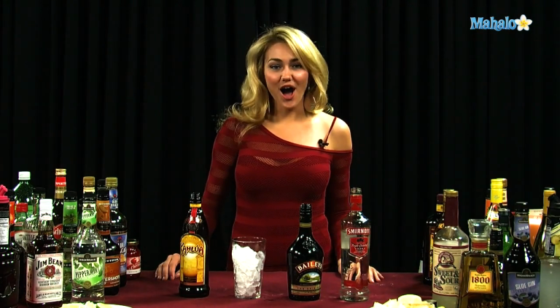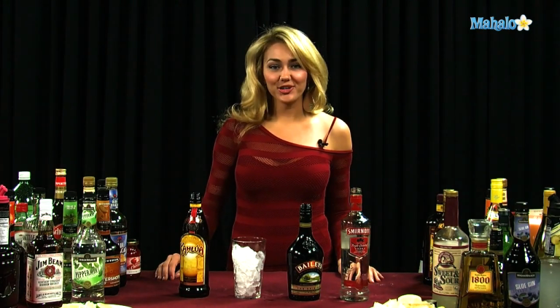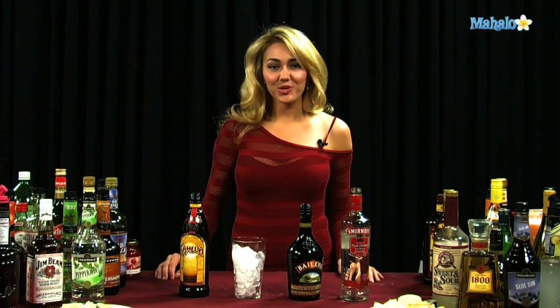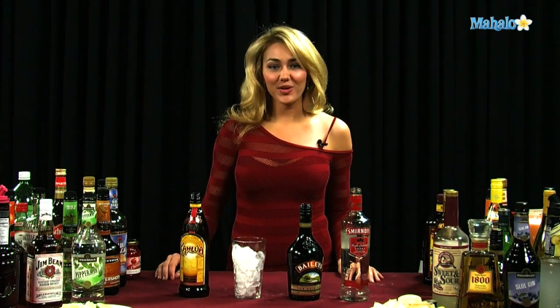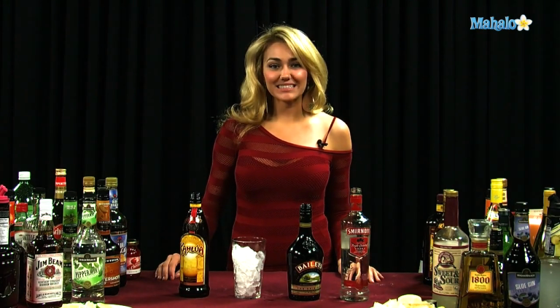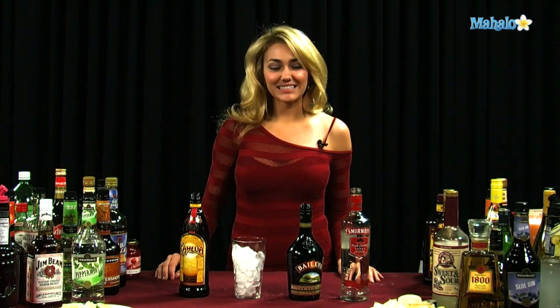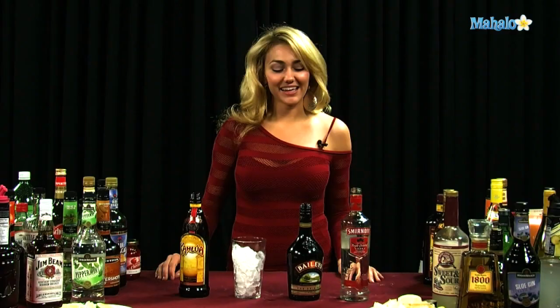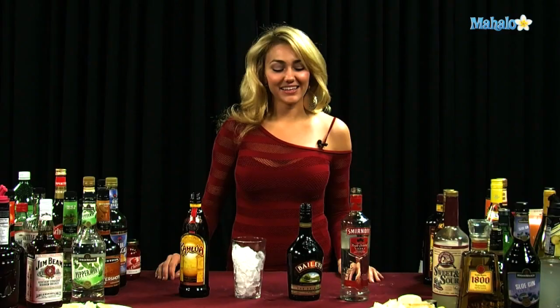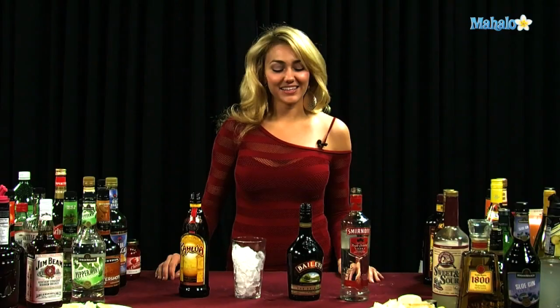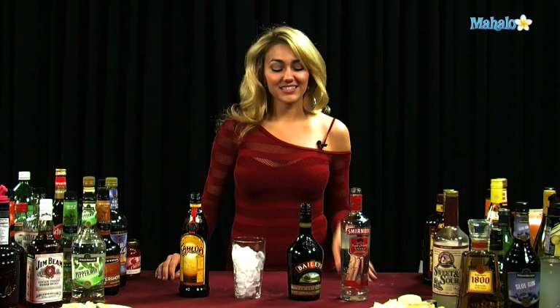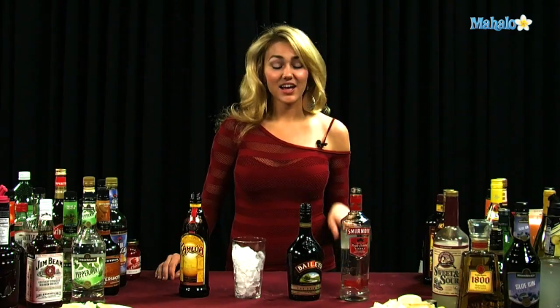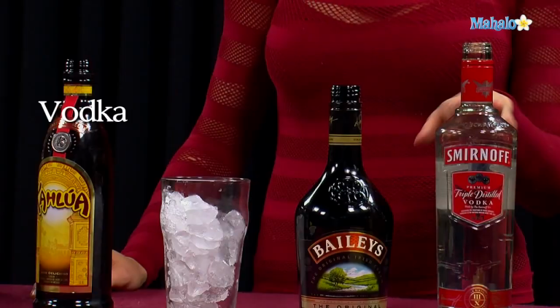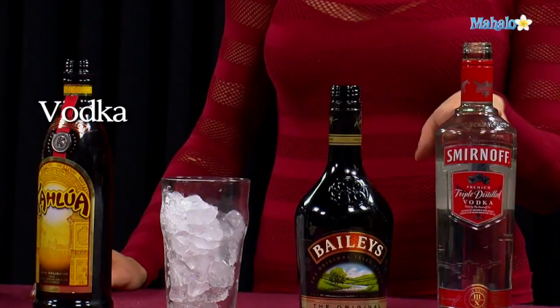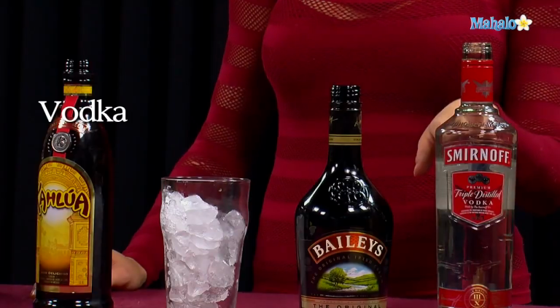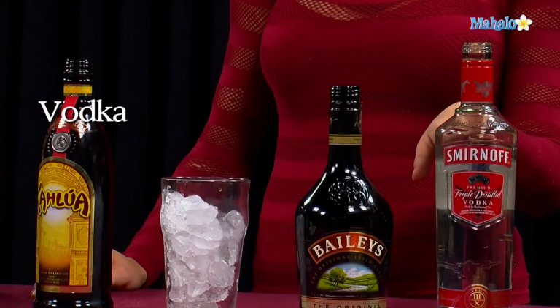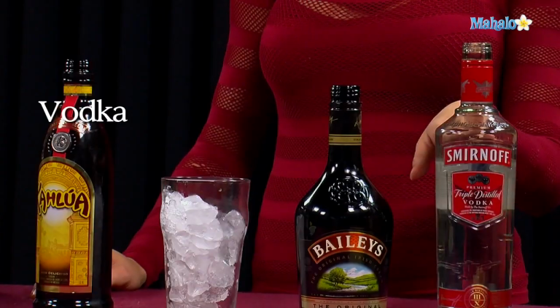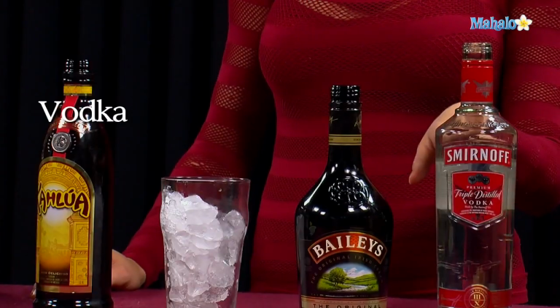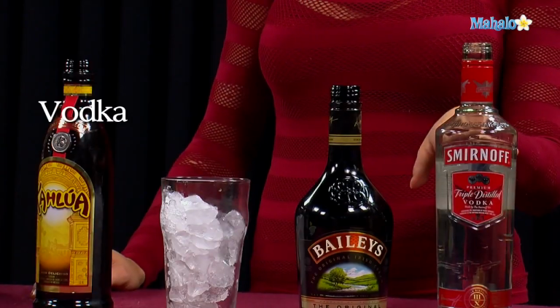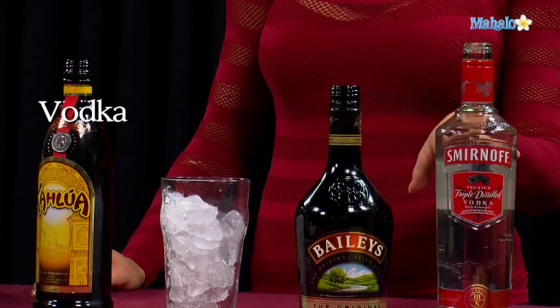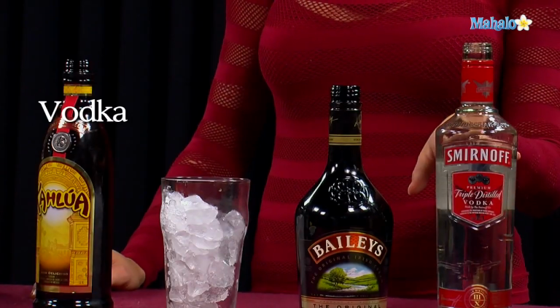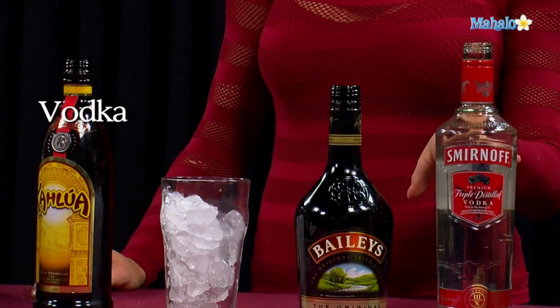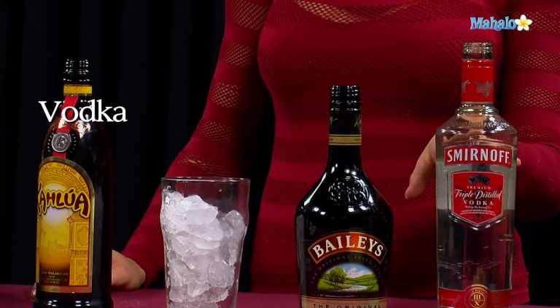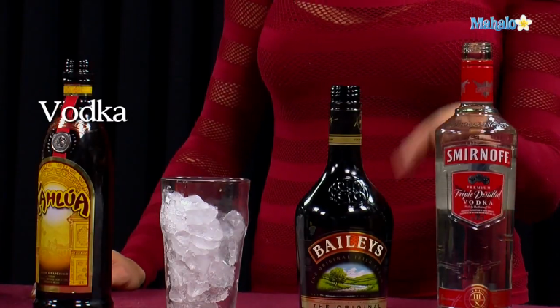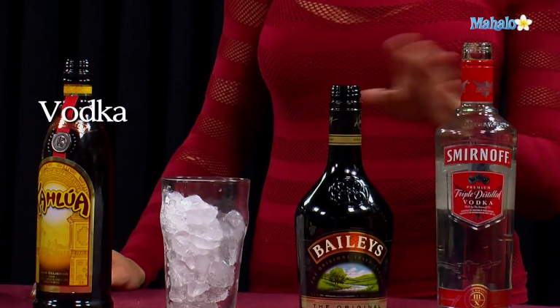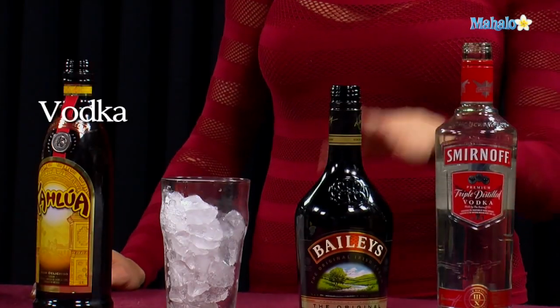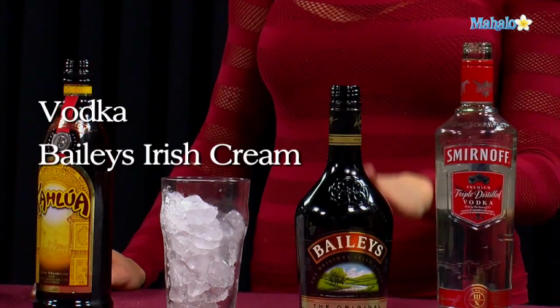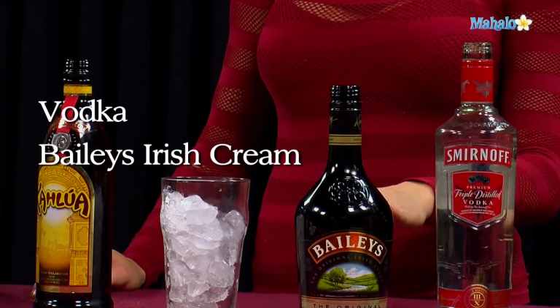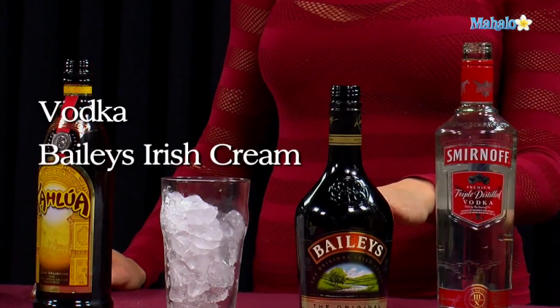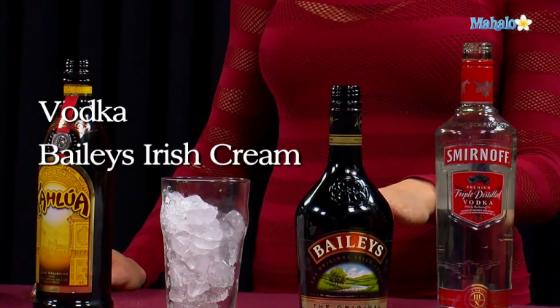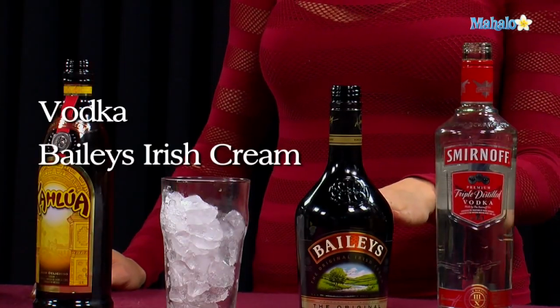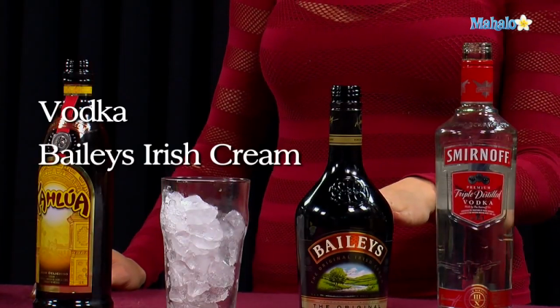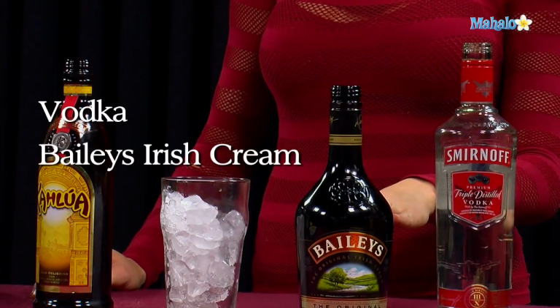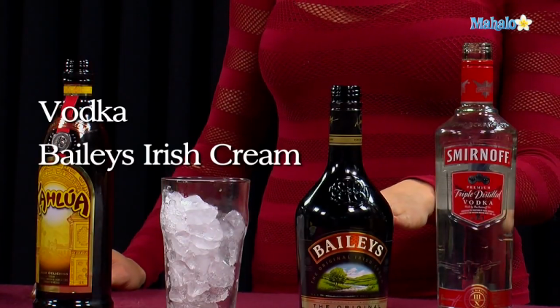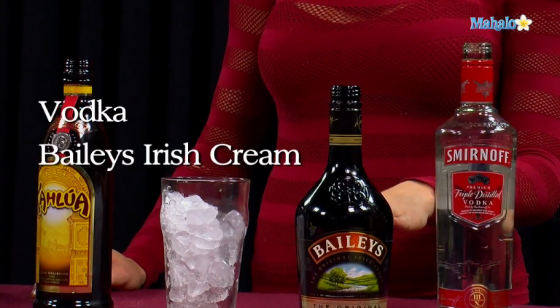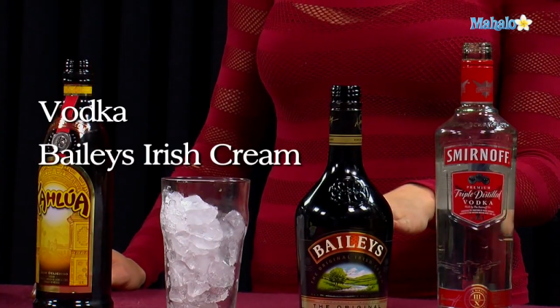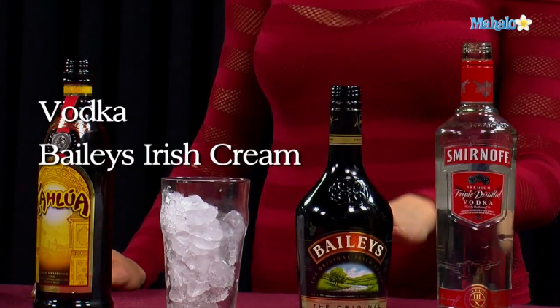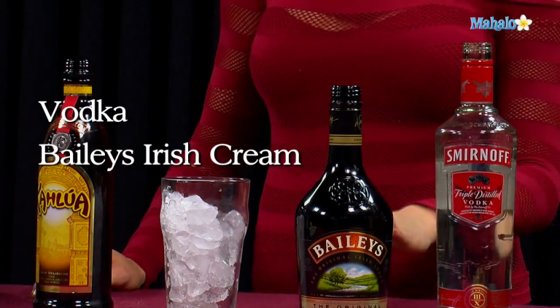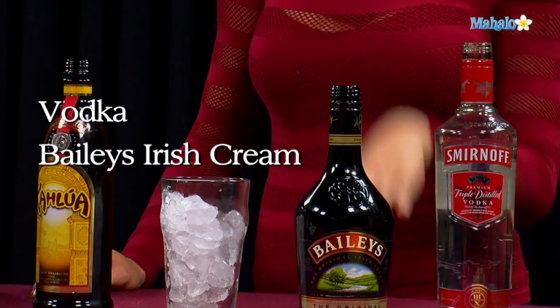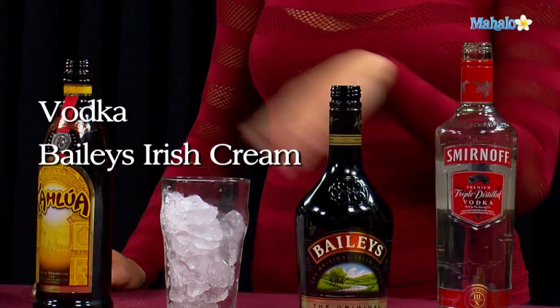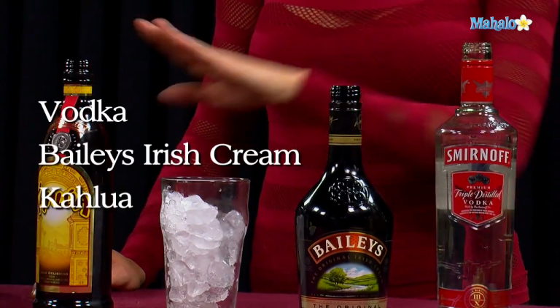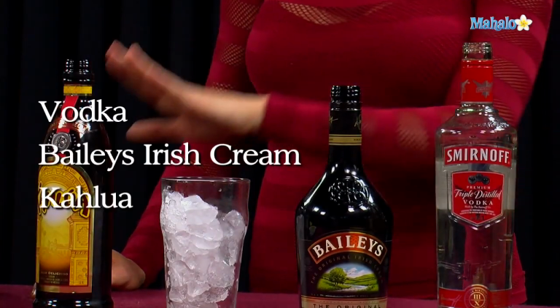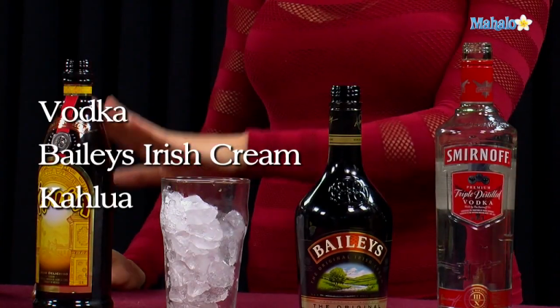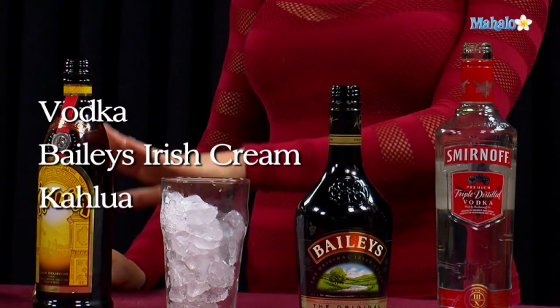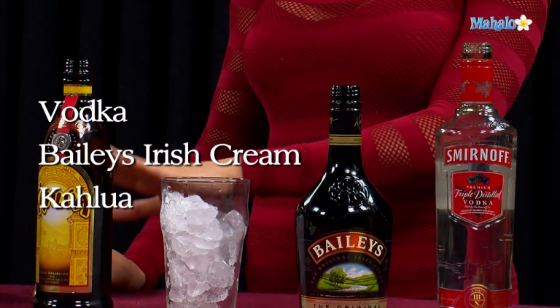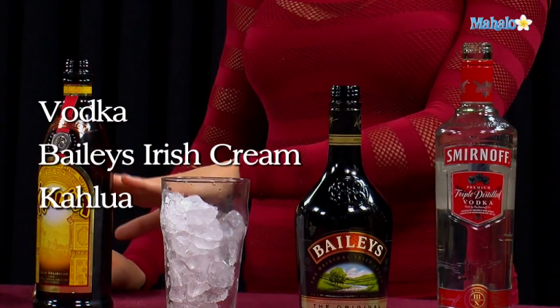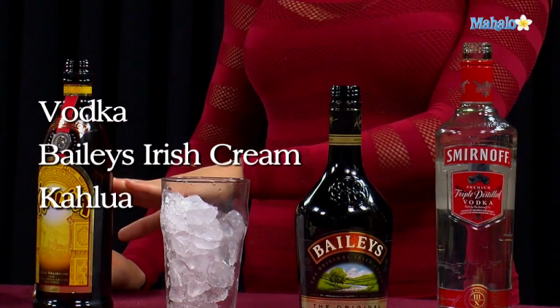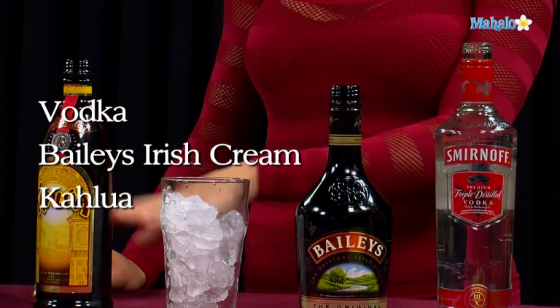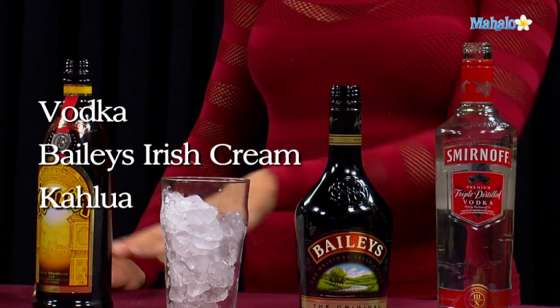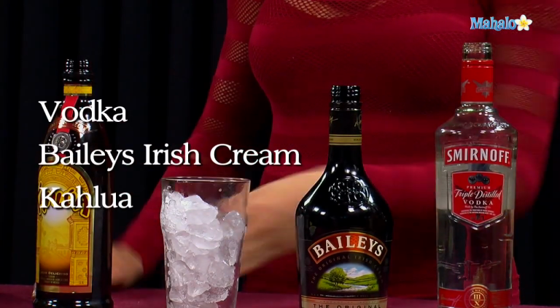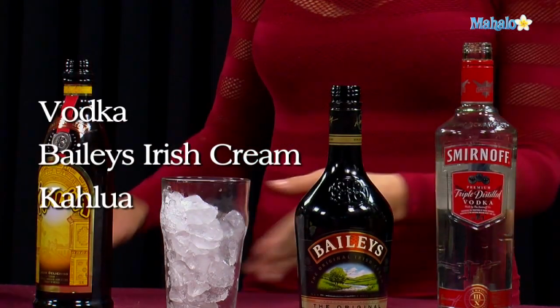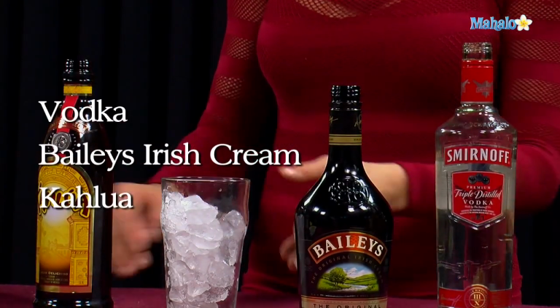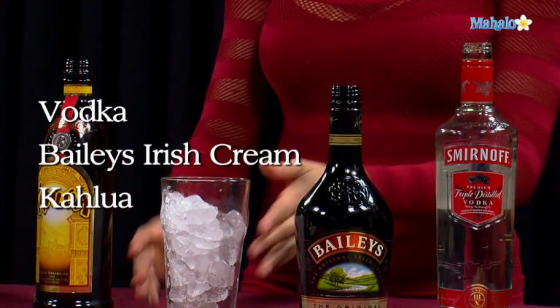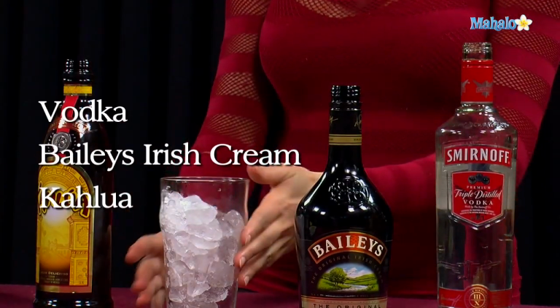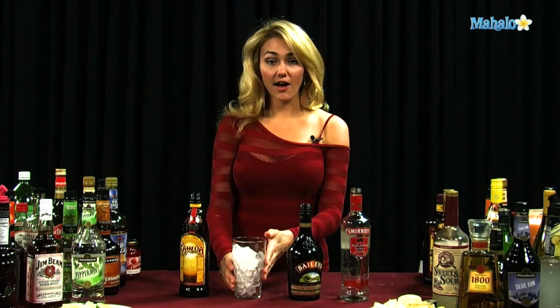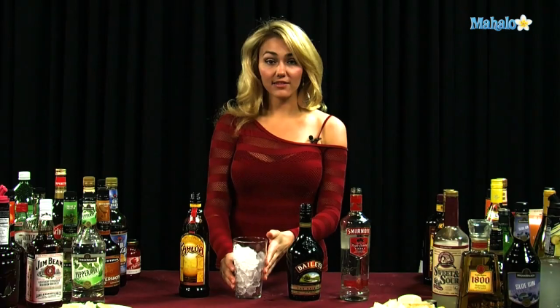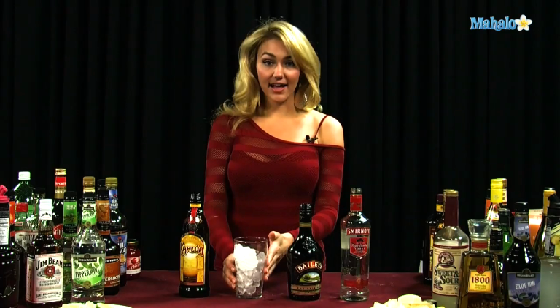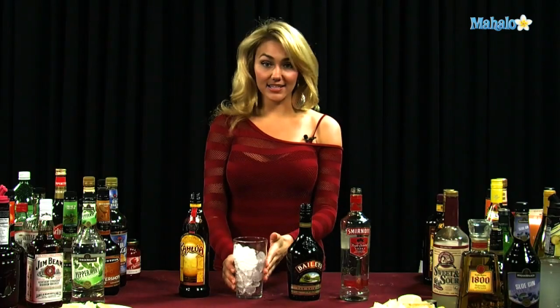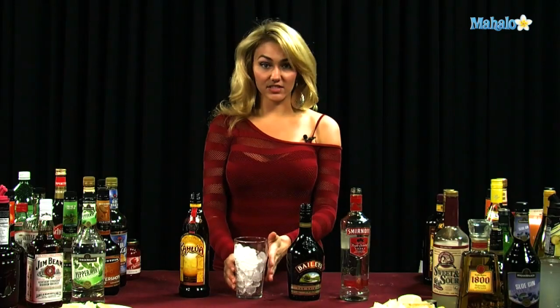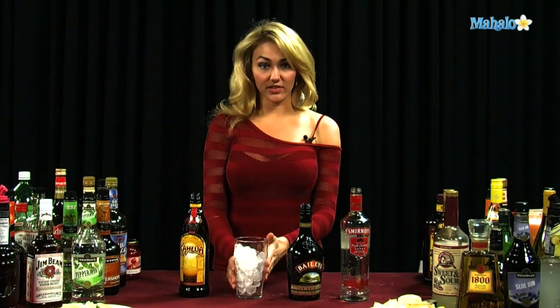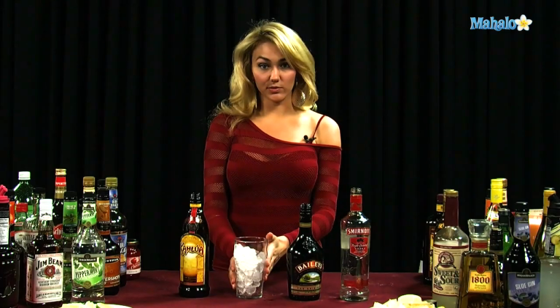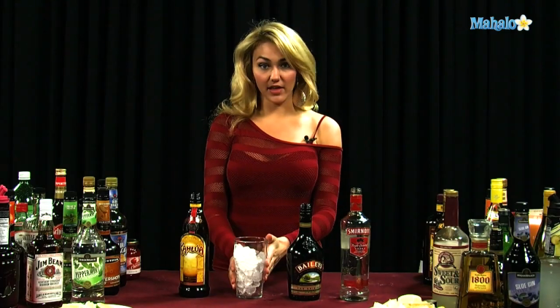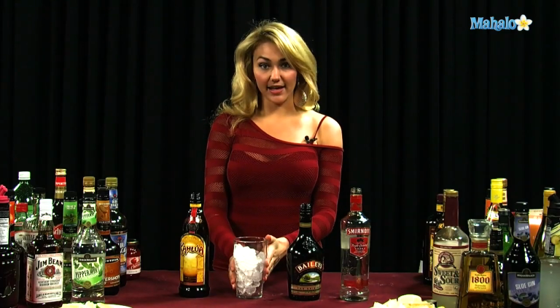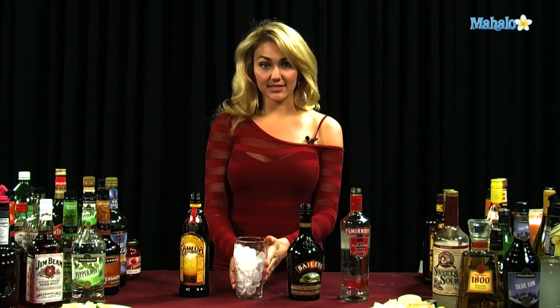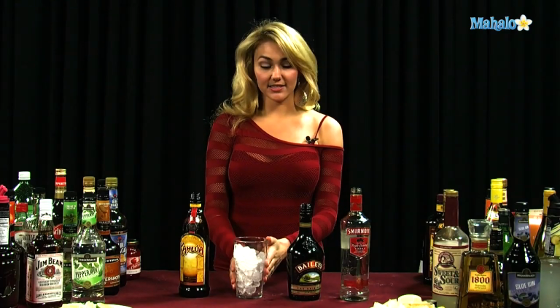All you're going to need is vodka, Bailey's Irish Cream, Kahlua, and a tall glass filled with ice.